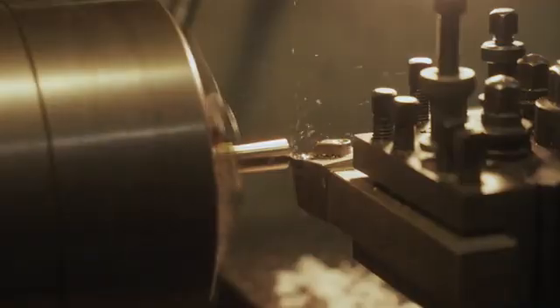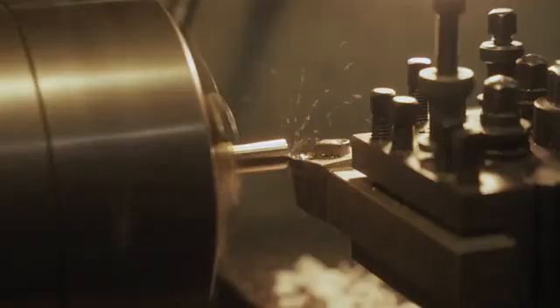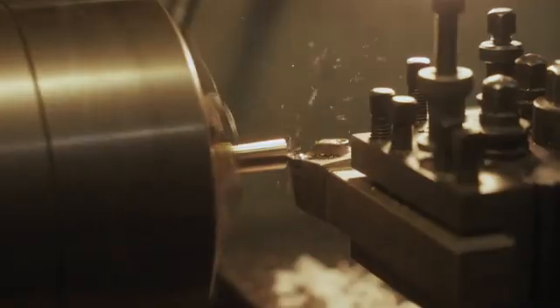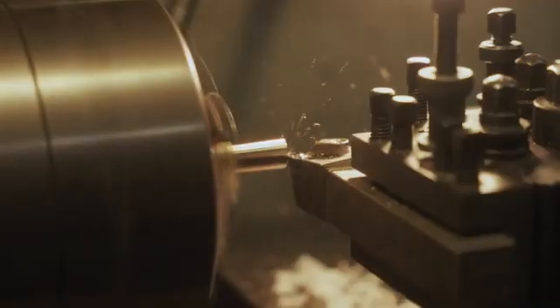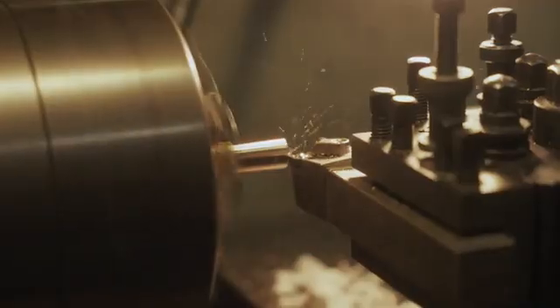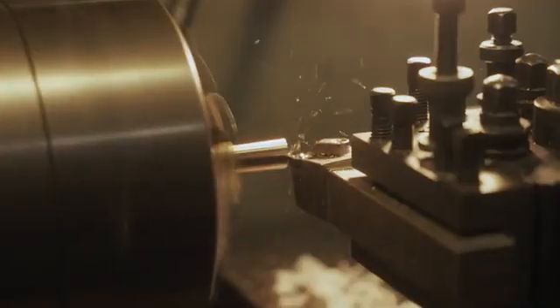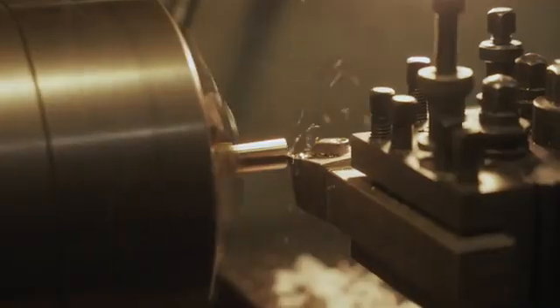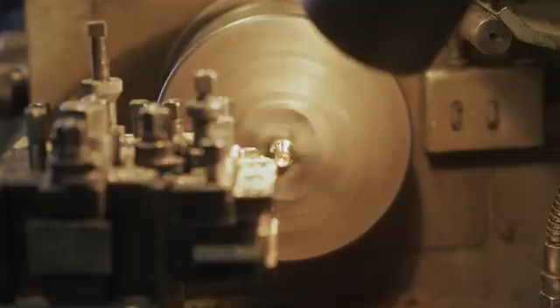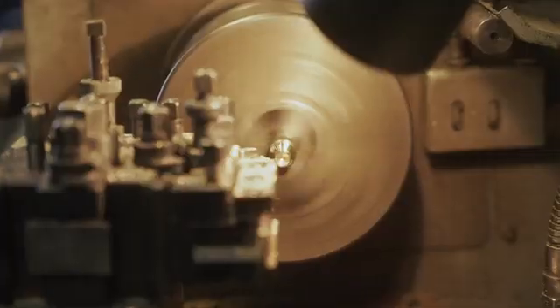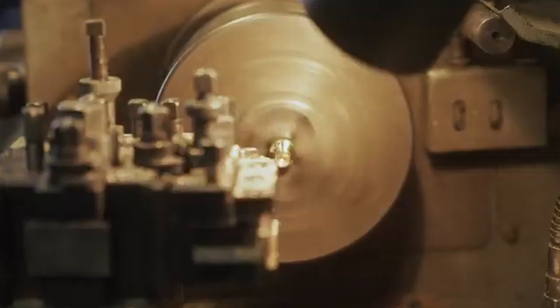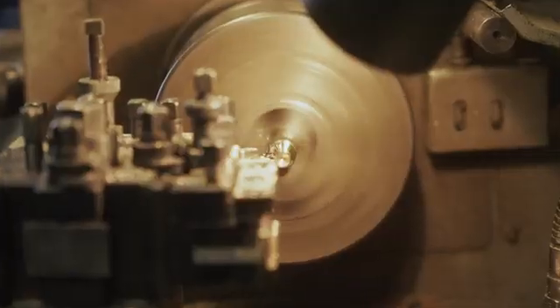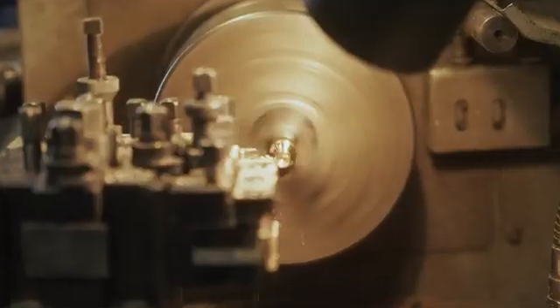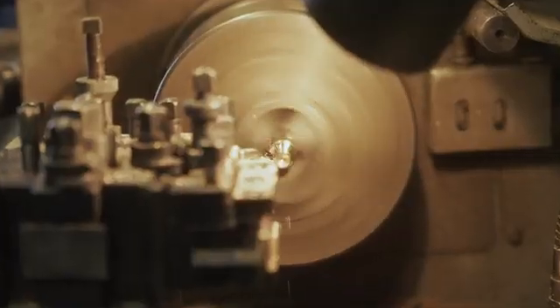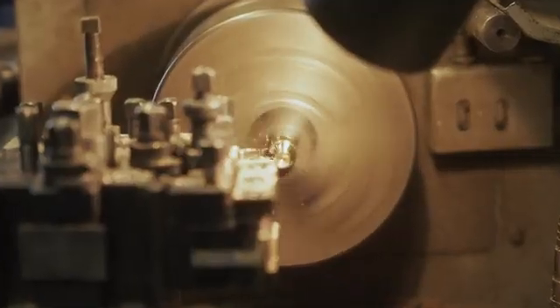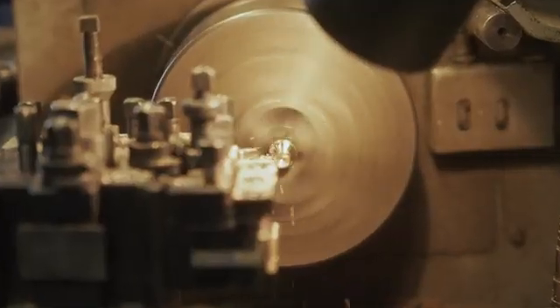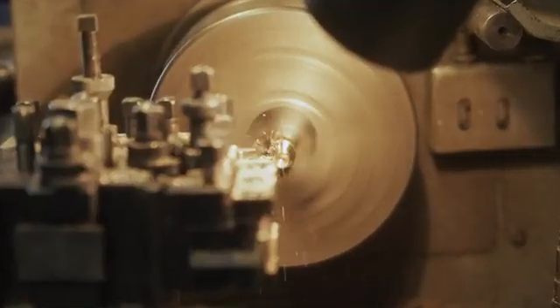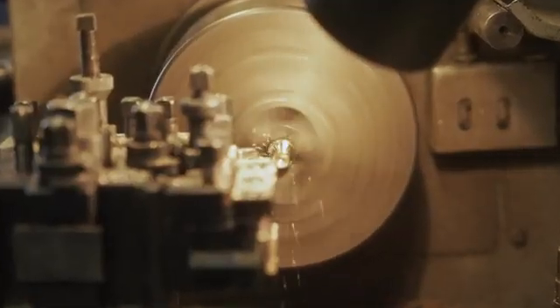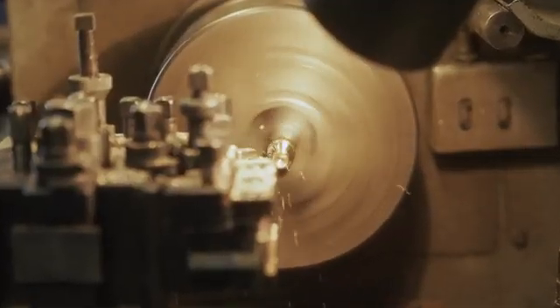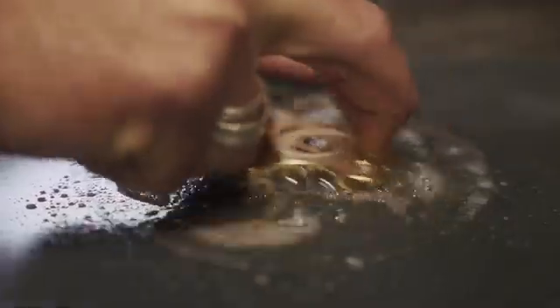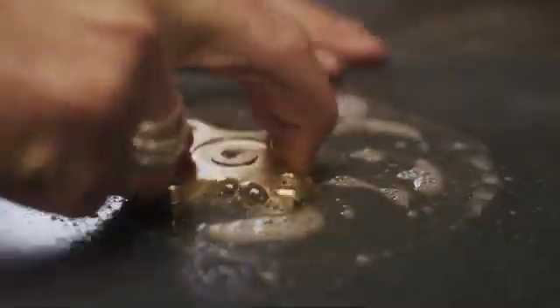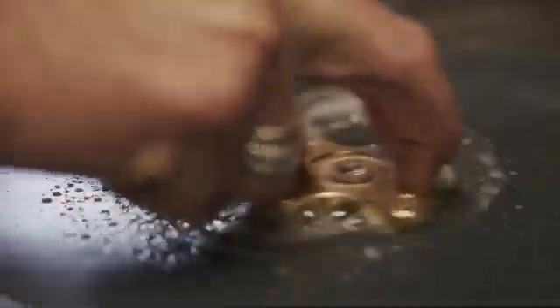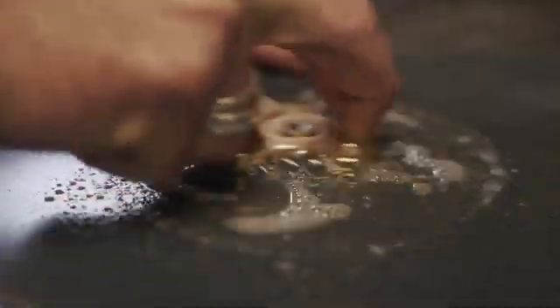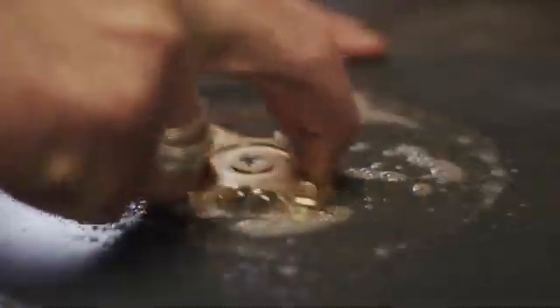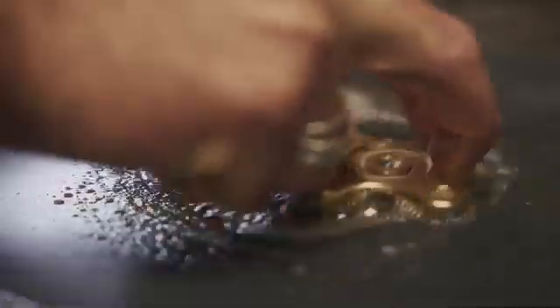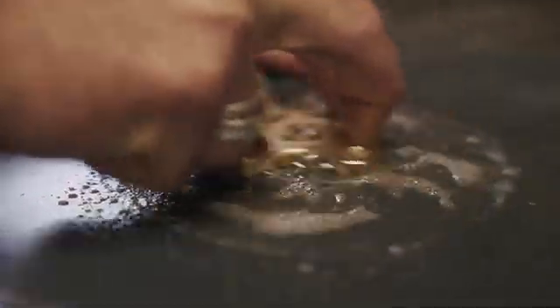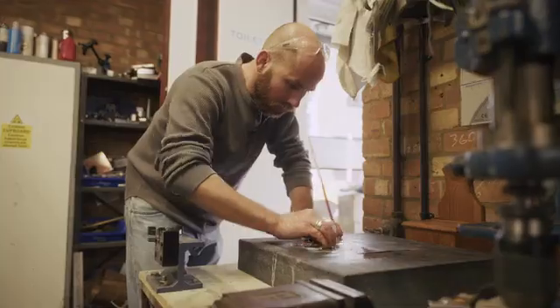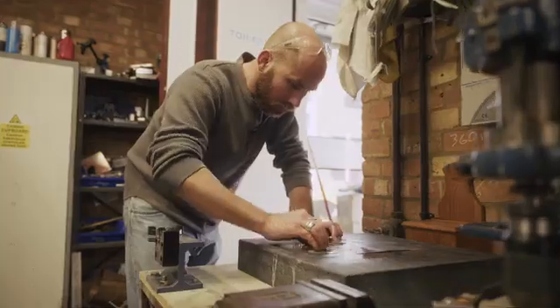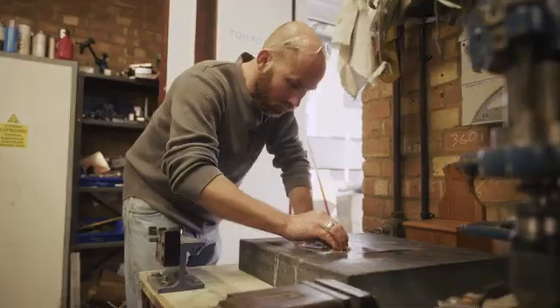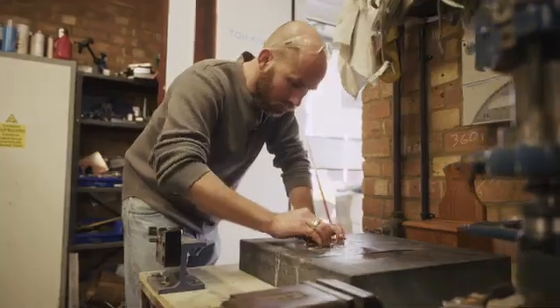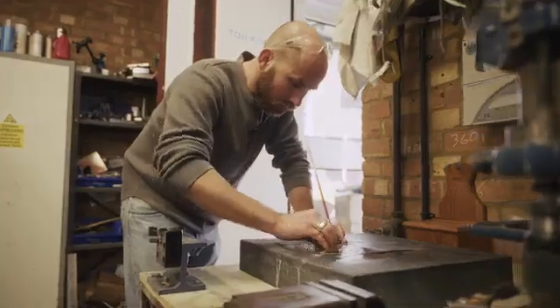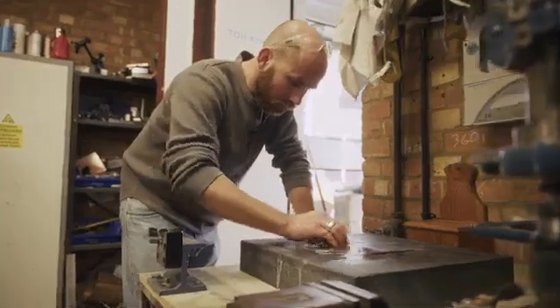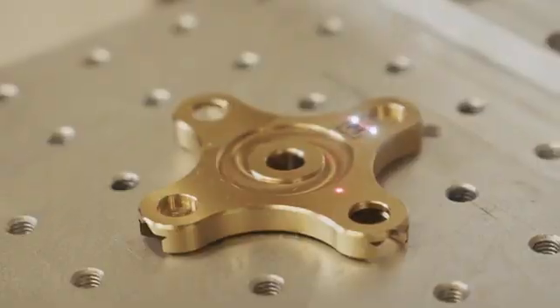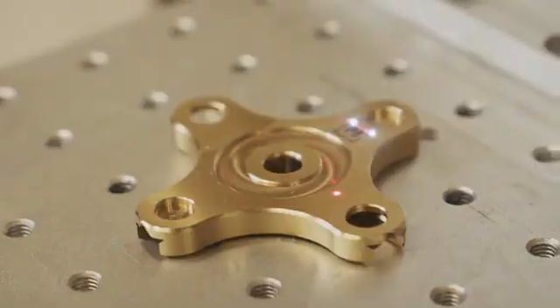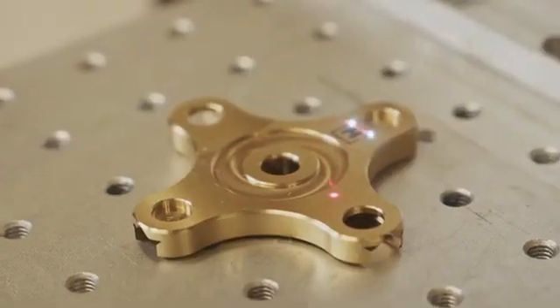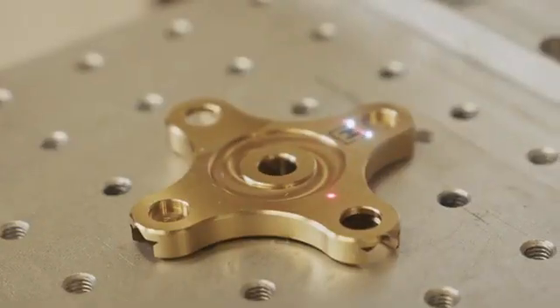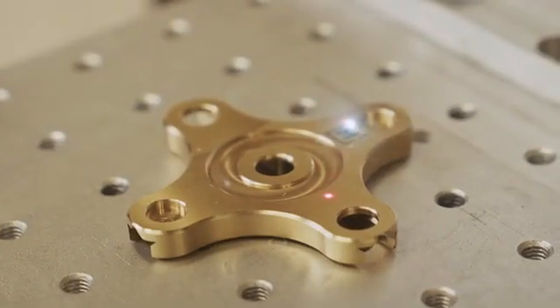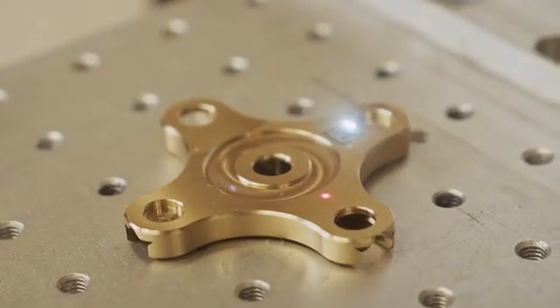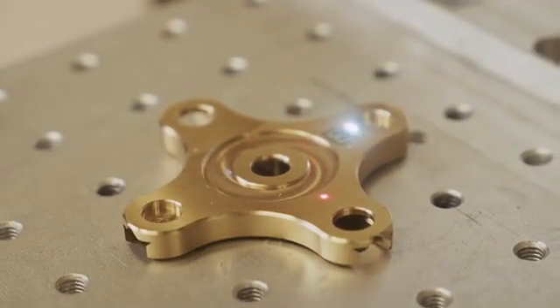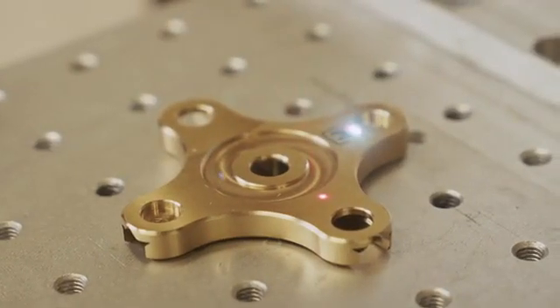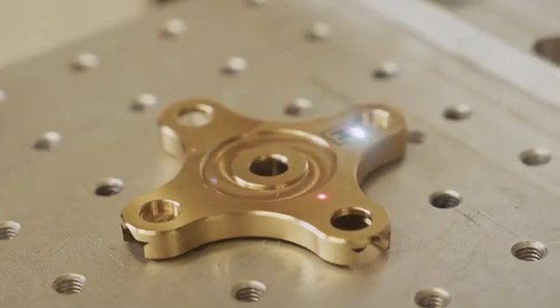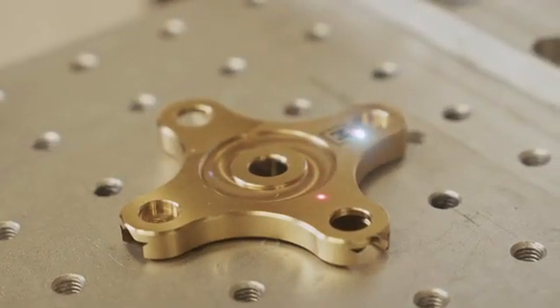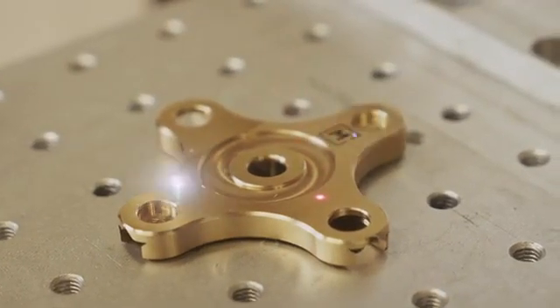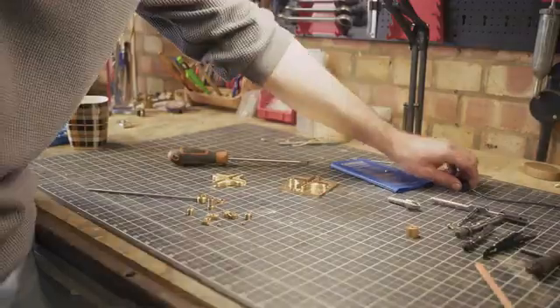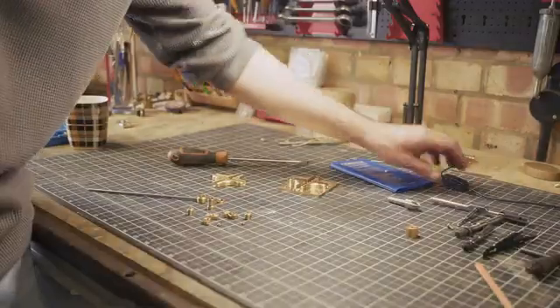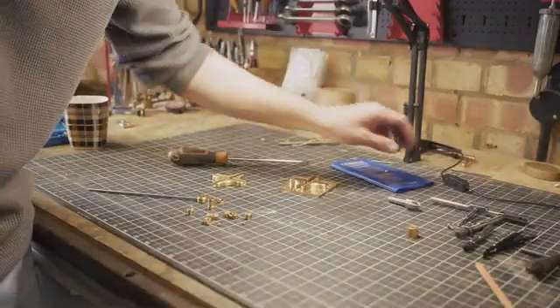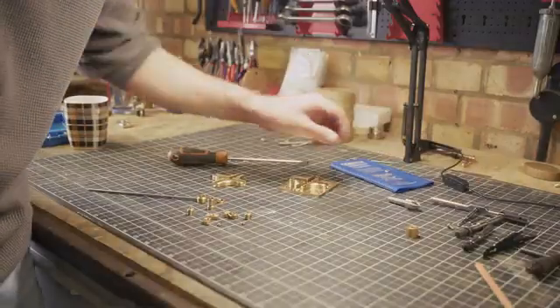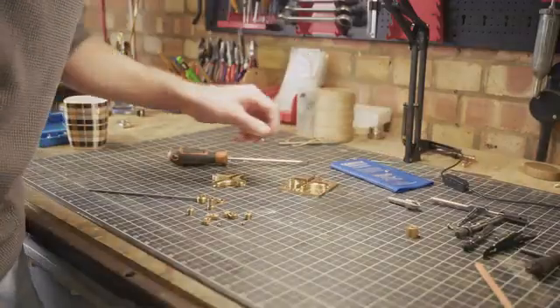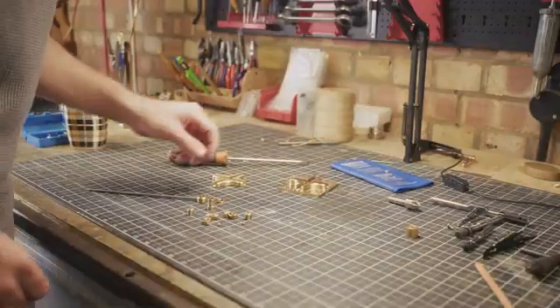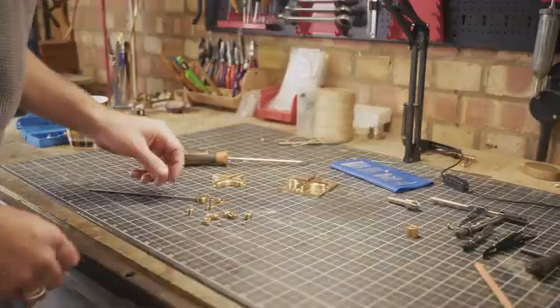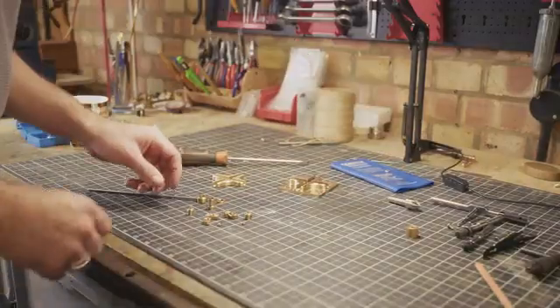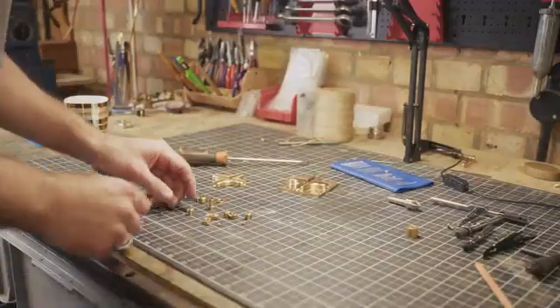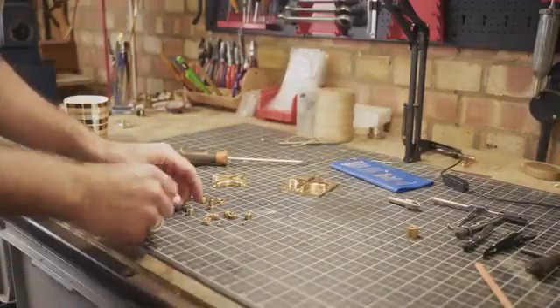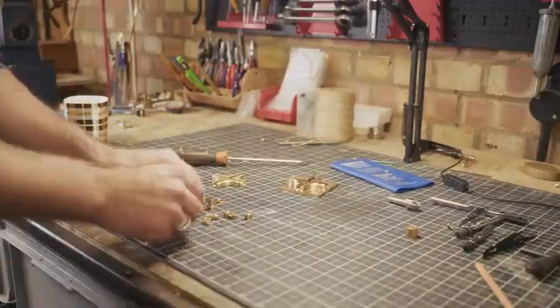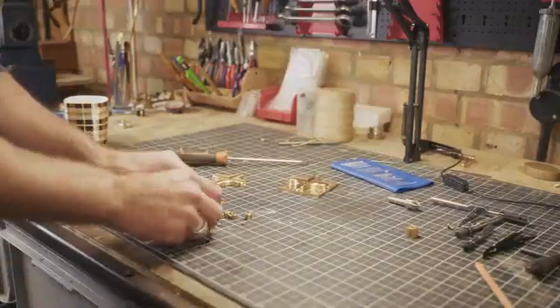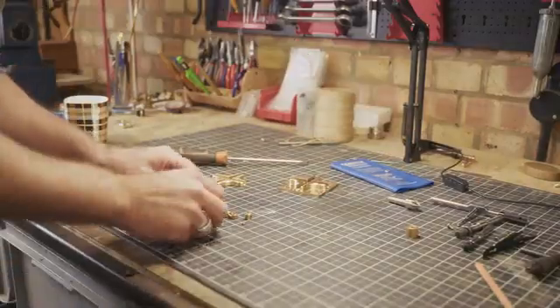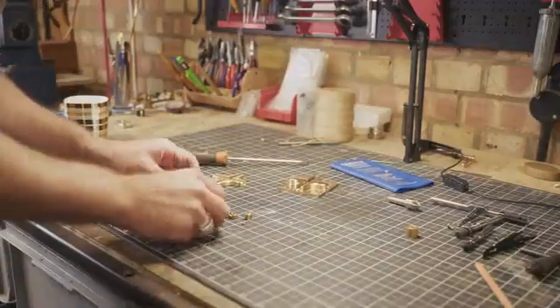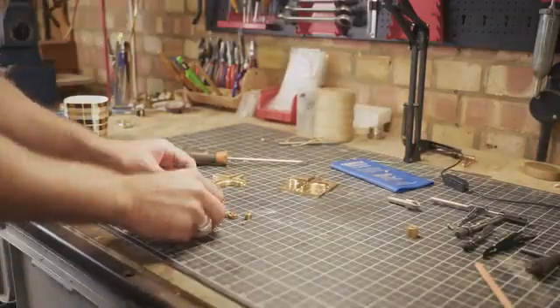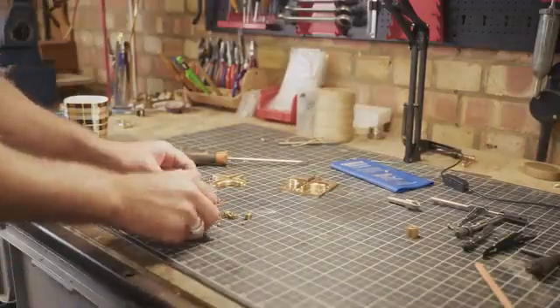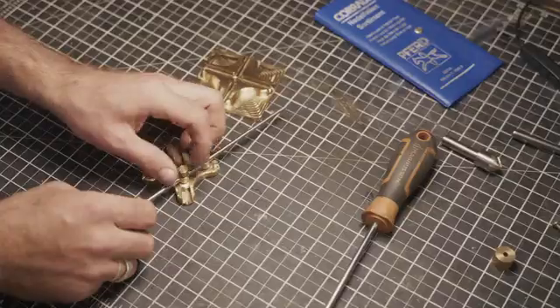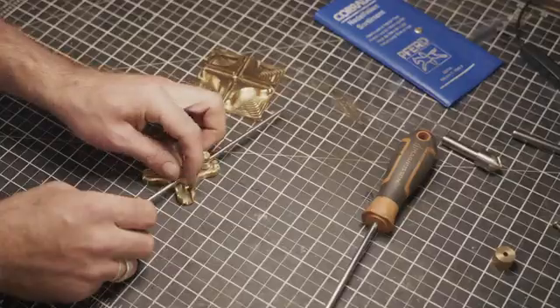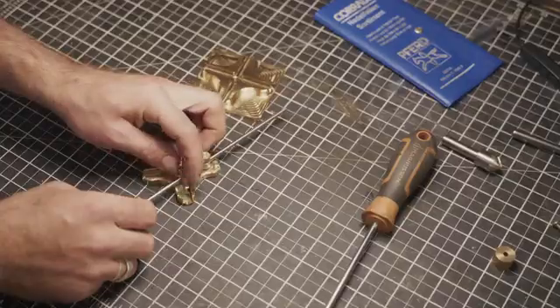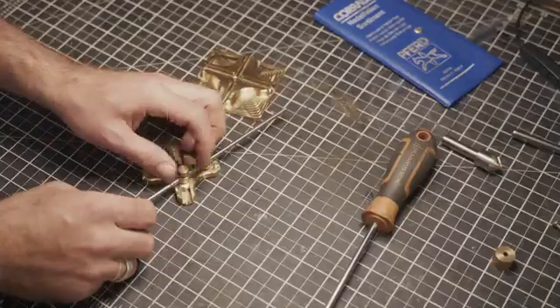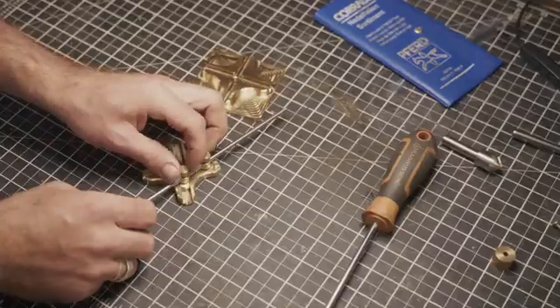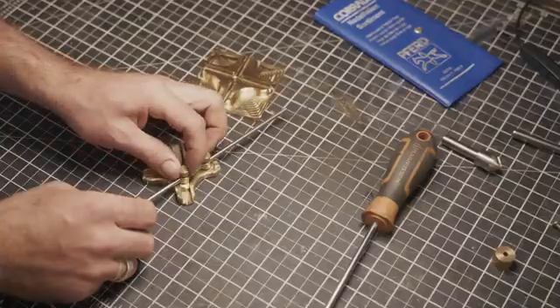The design dates as far back as Archimedes — sometimes known as a do-nothing machine — but we've reimagined it for the modern day.